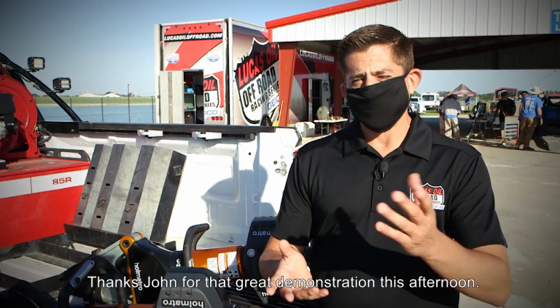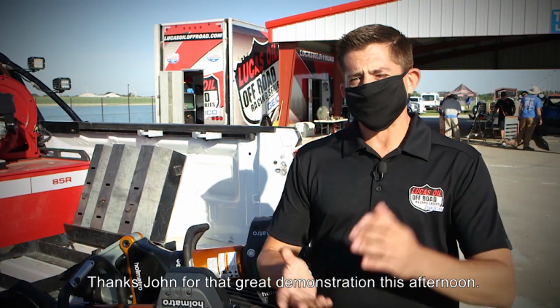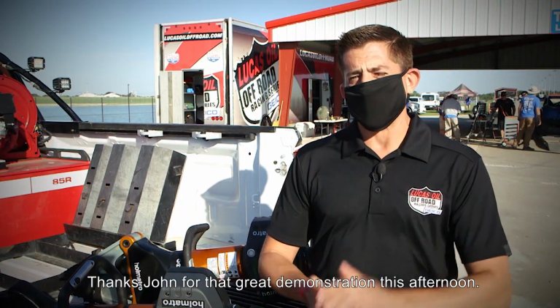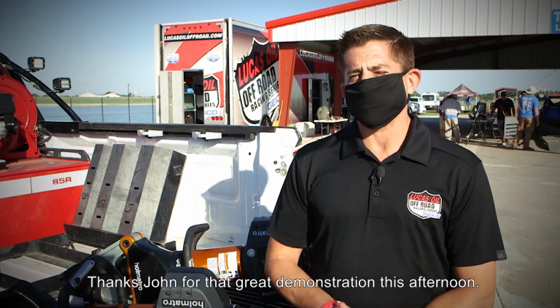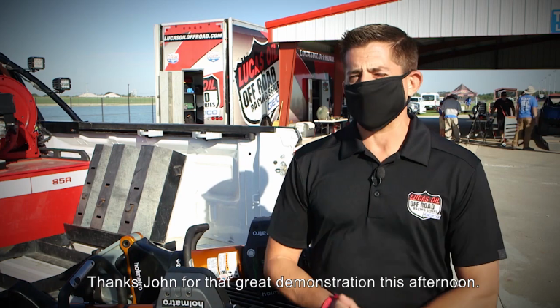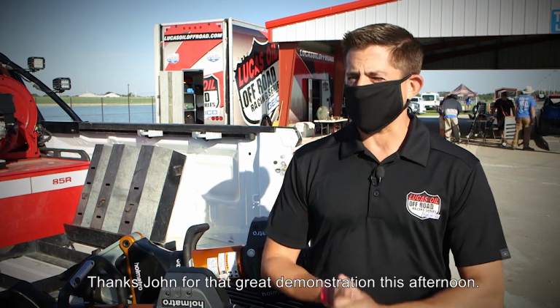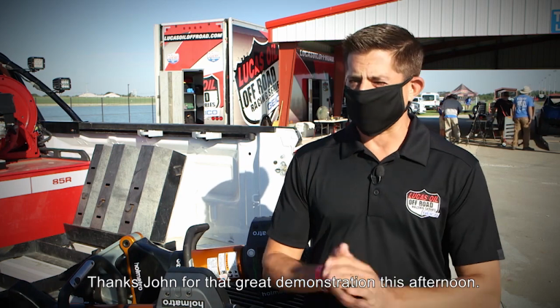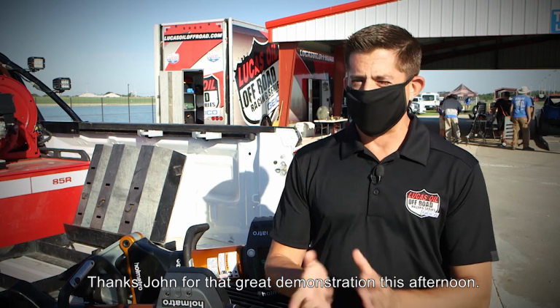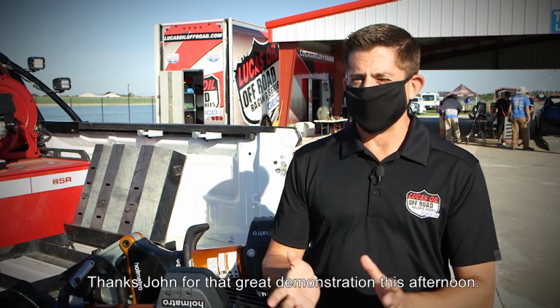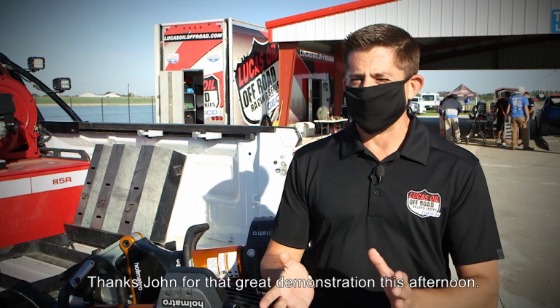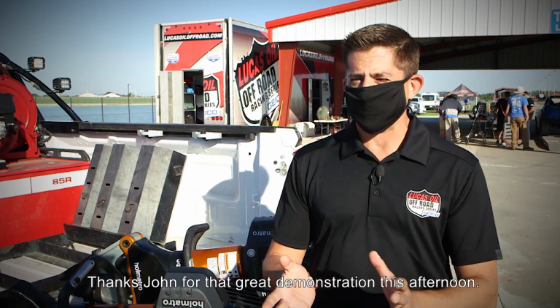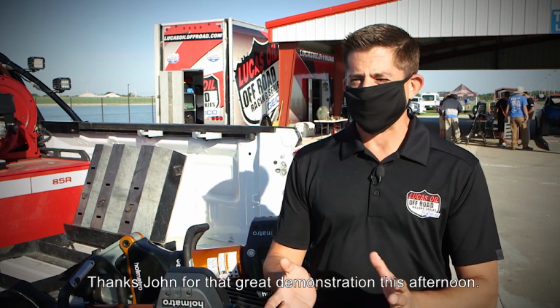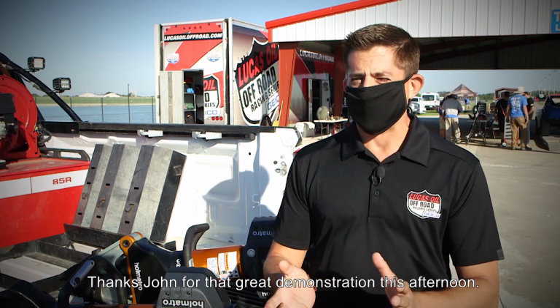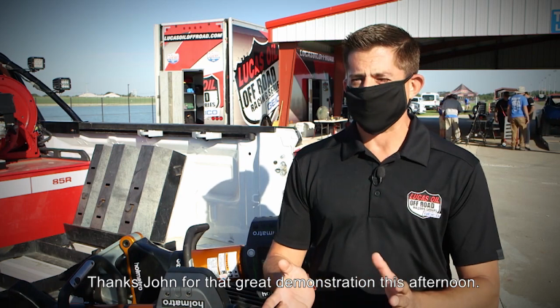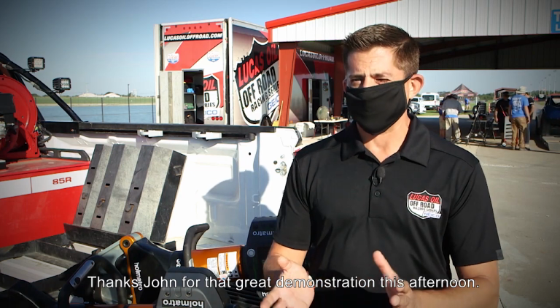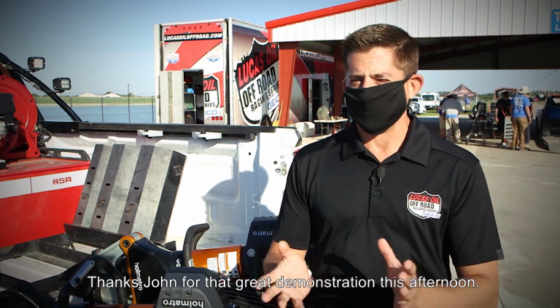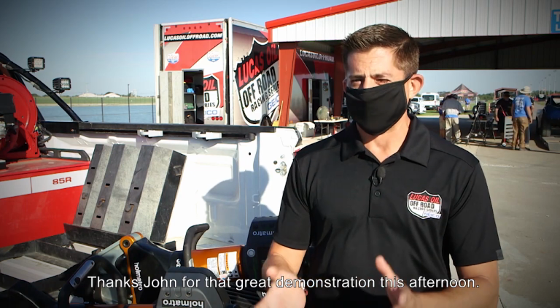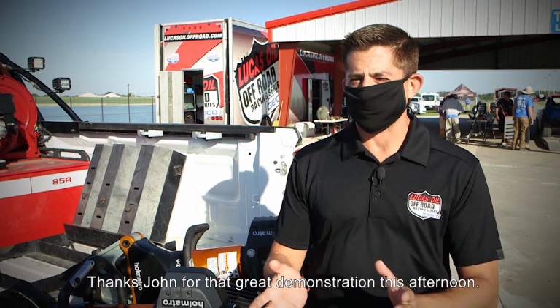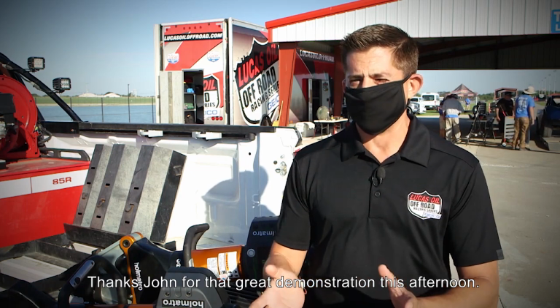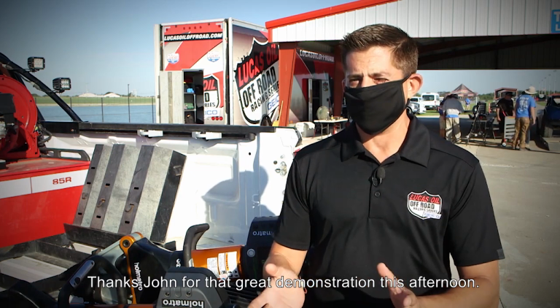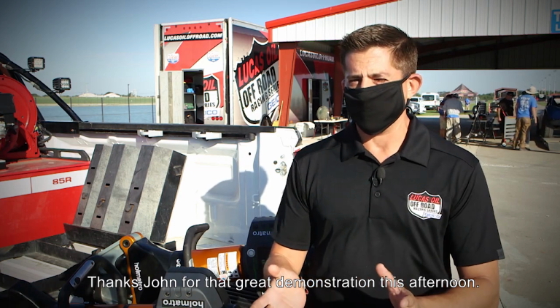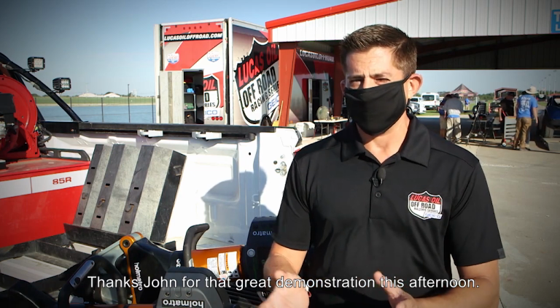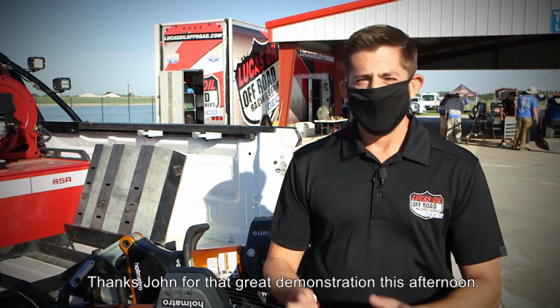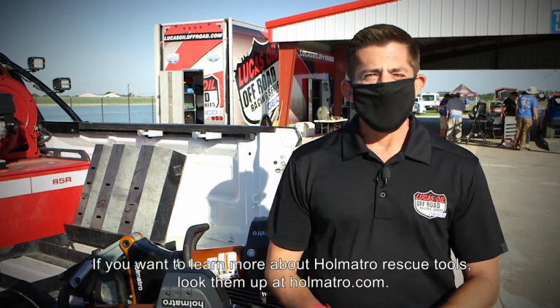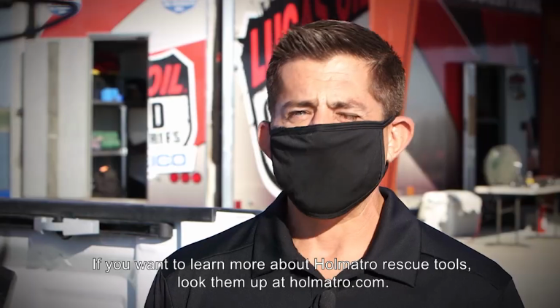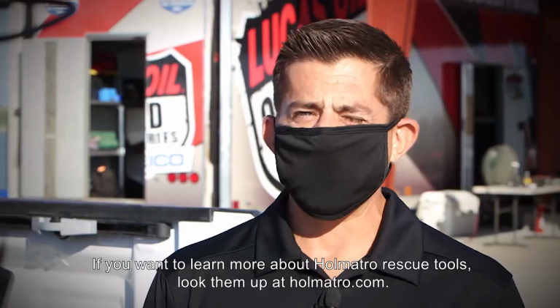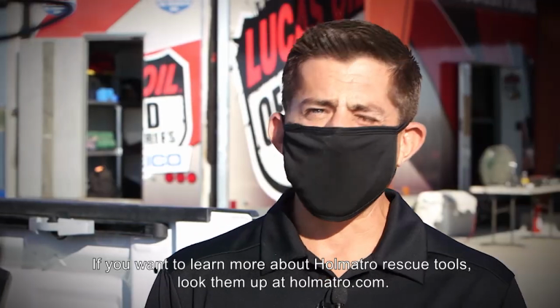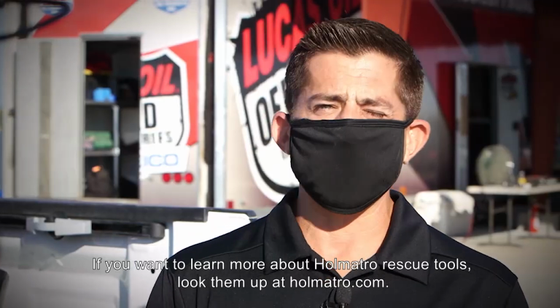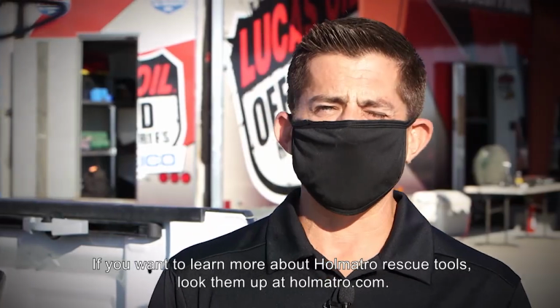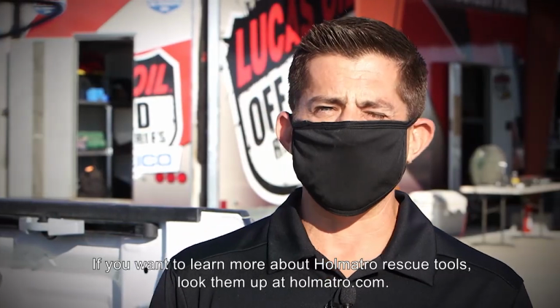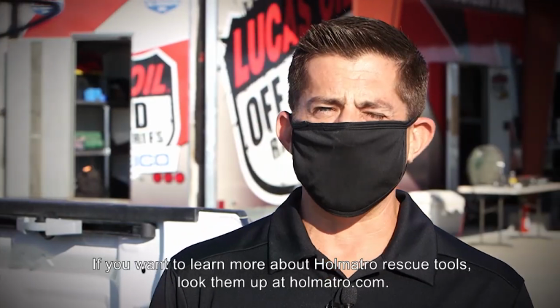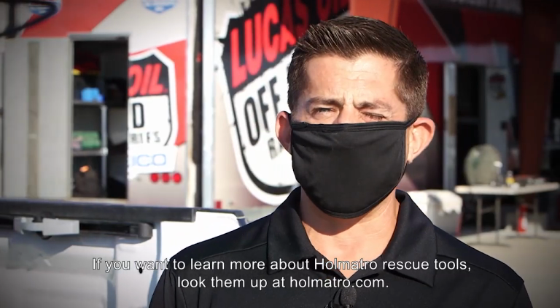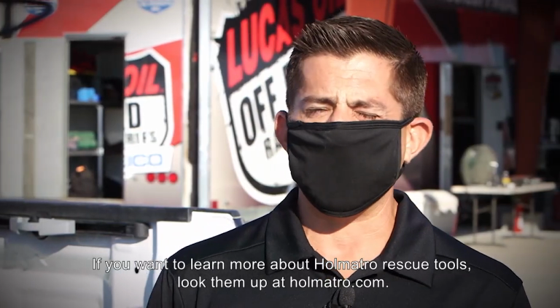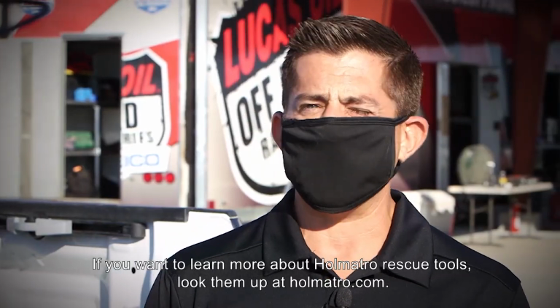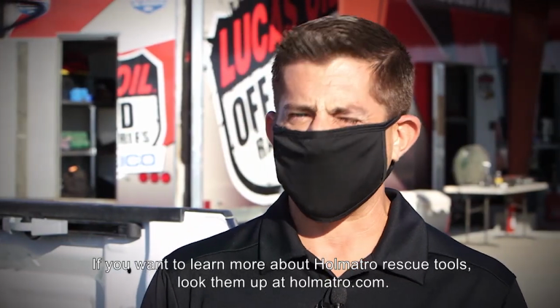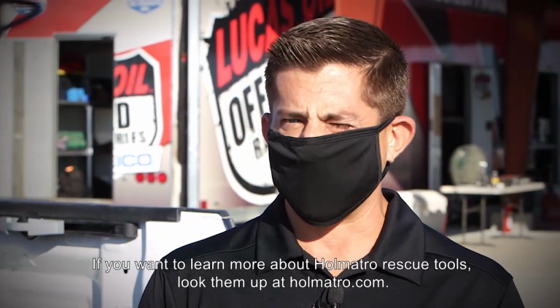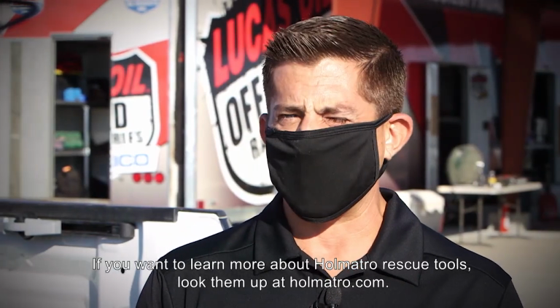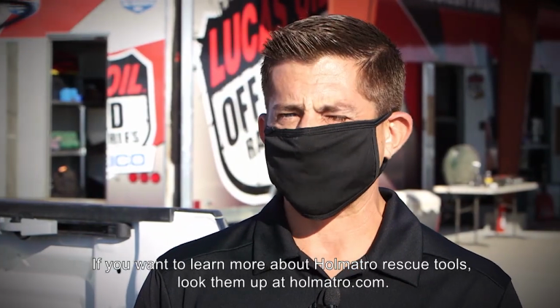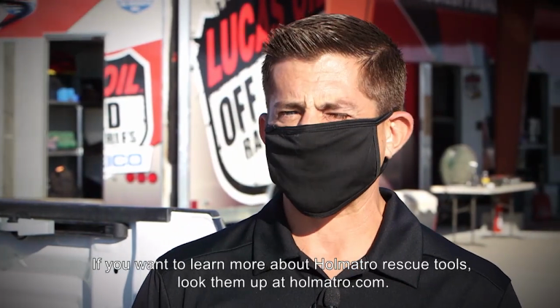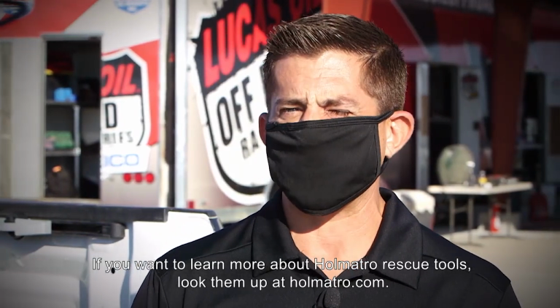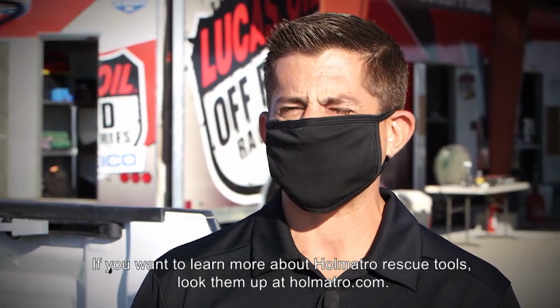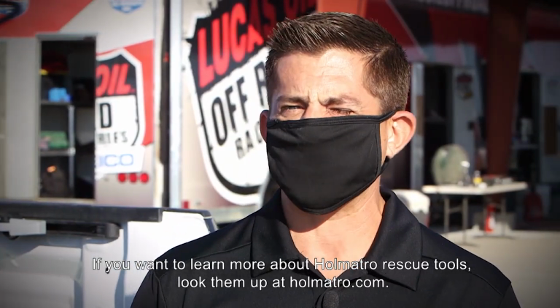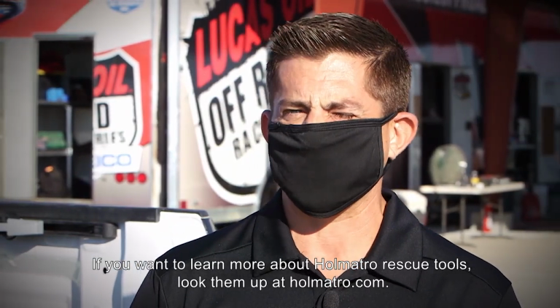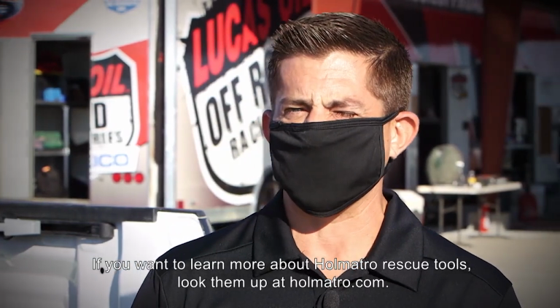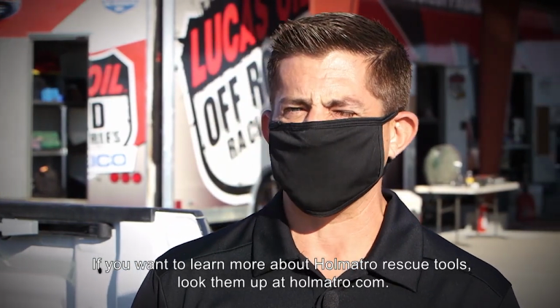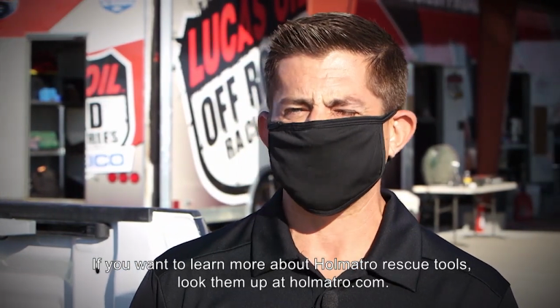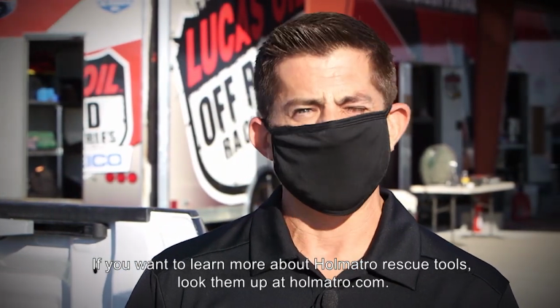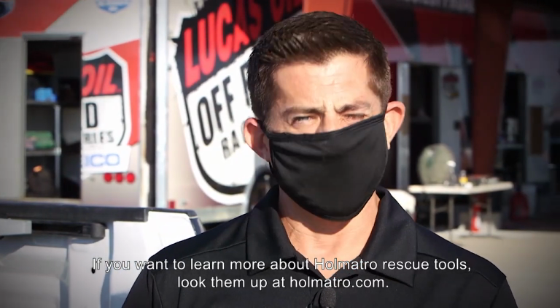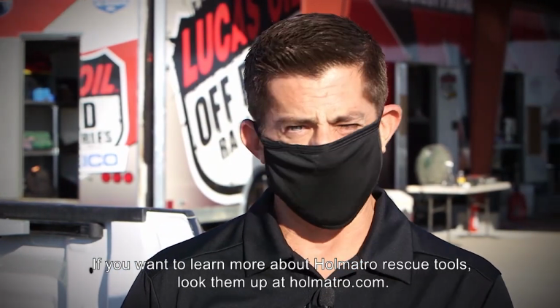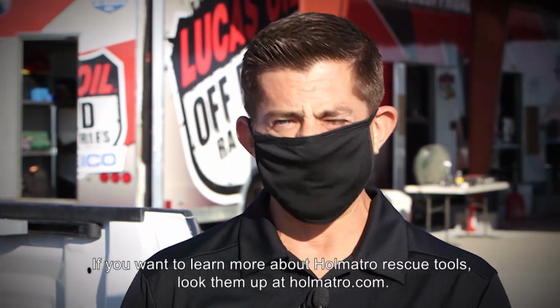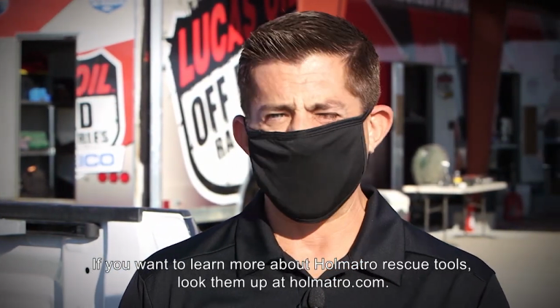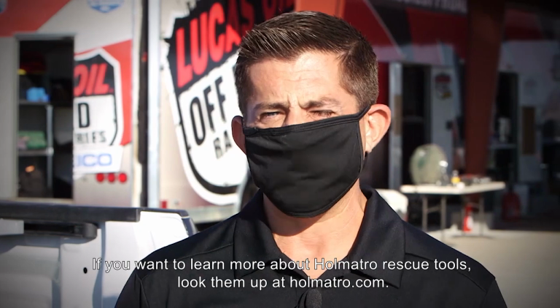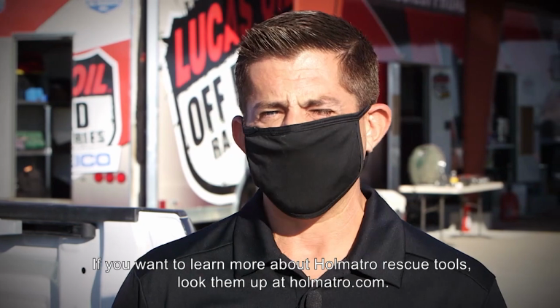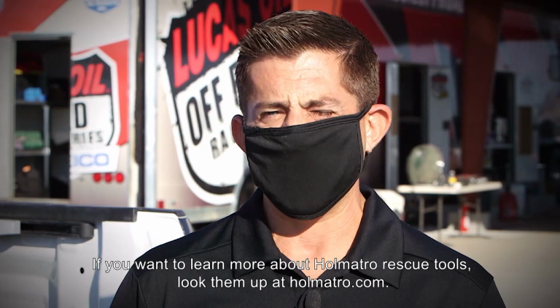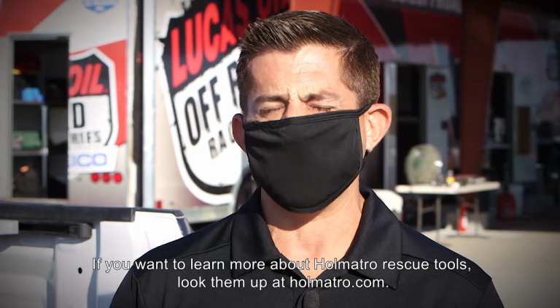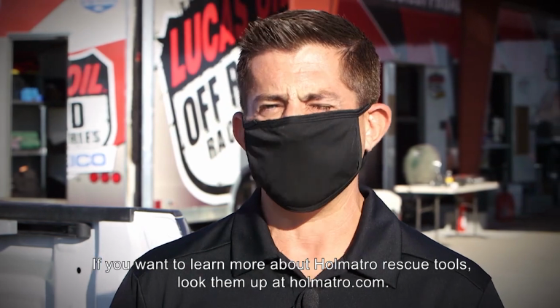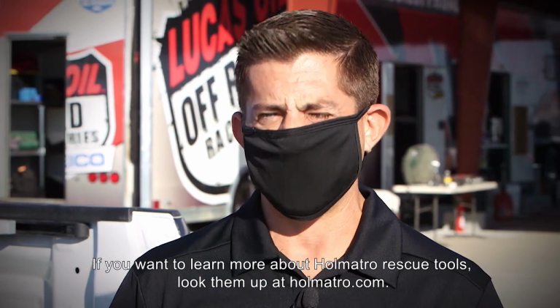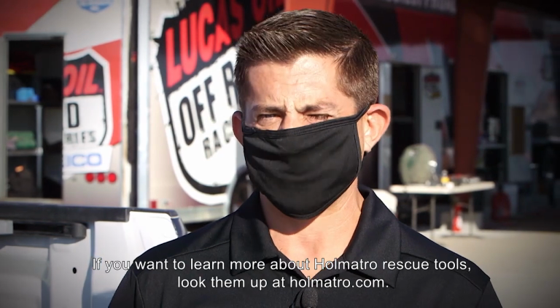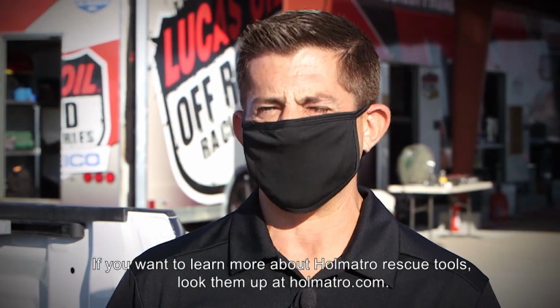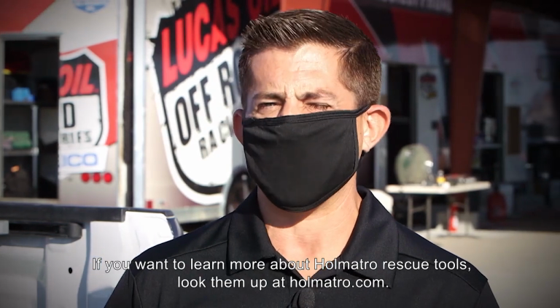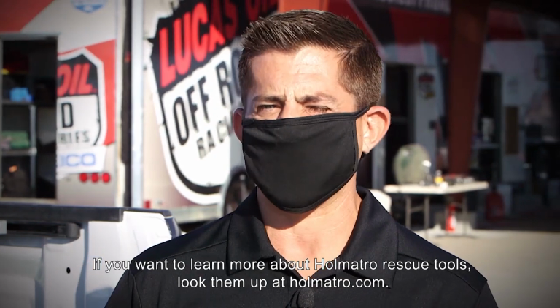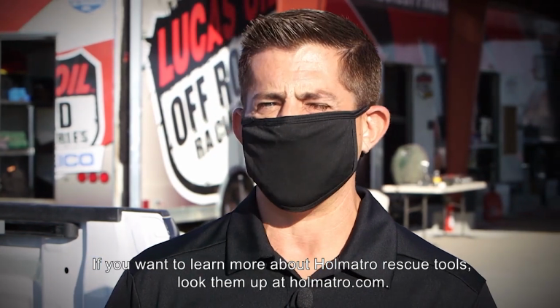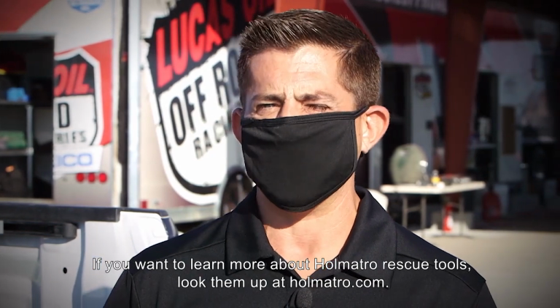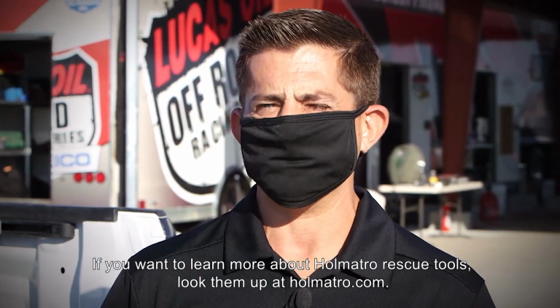Thanks, John, for that great demonstration this afternoon. If you want to learn more about Homalto rescue tools, look them up at homalto.com.